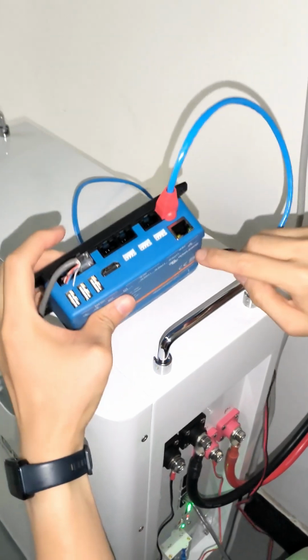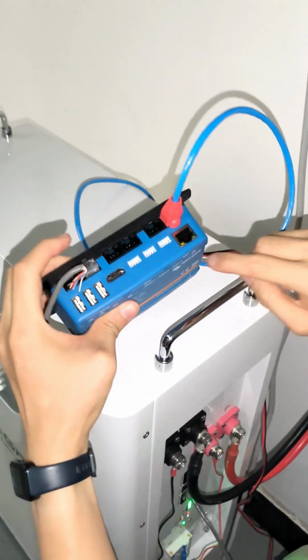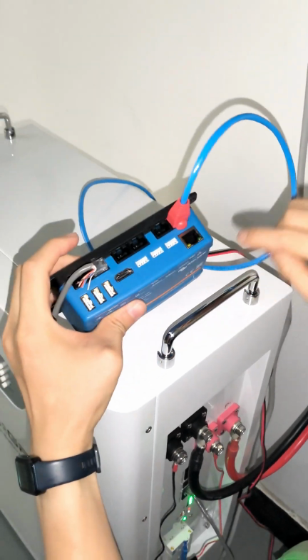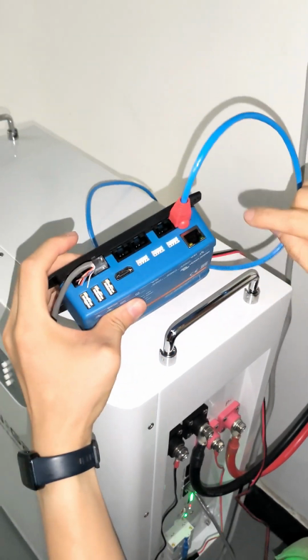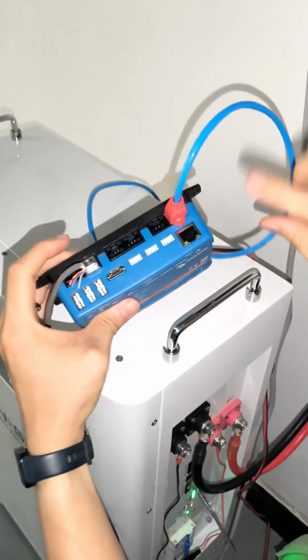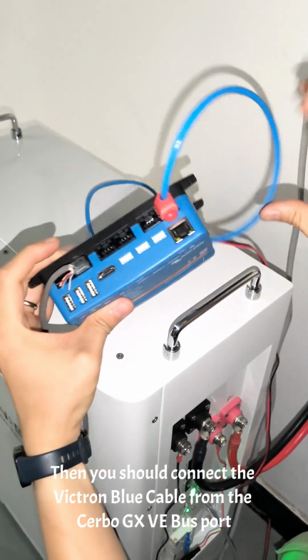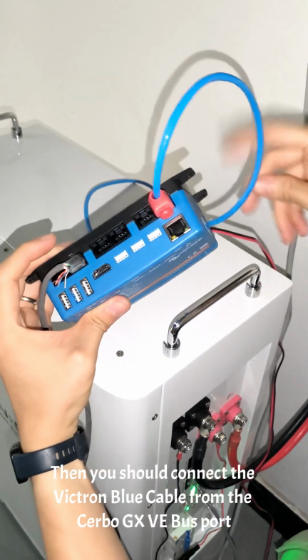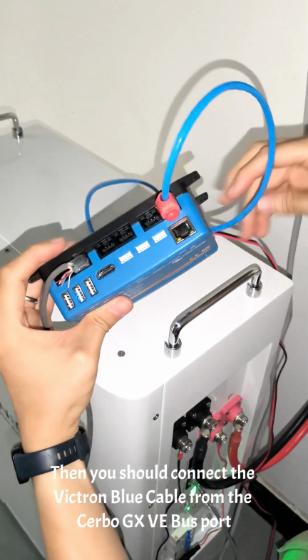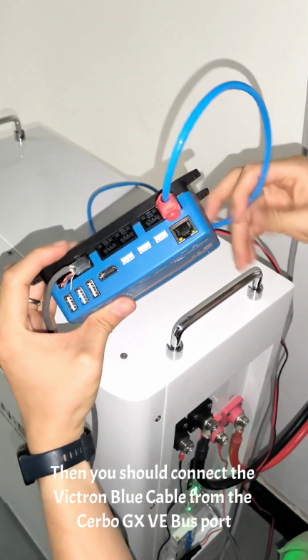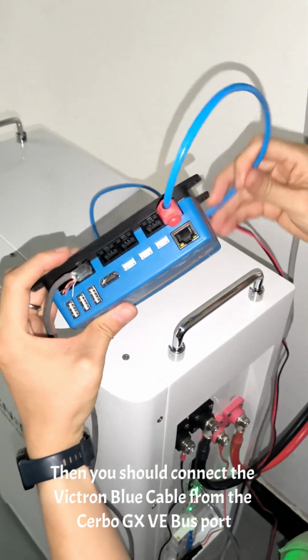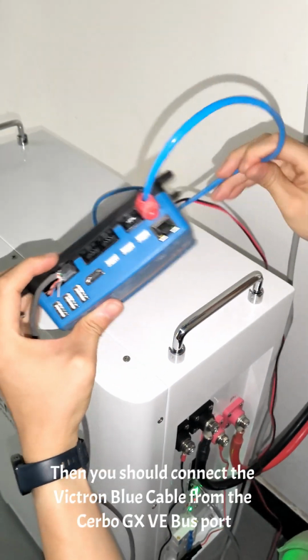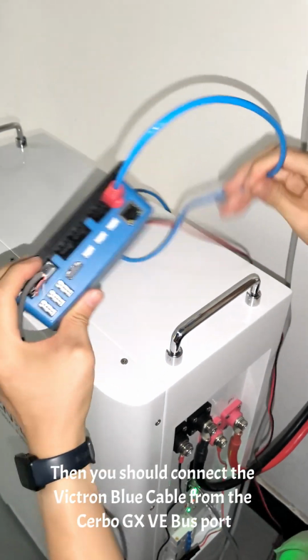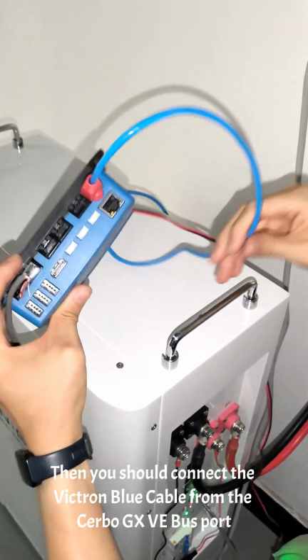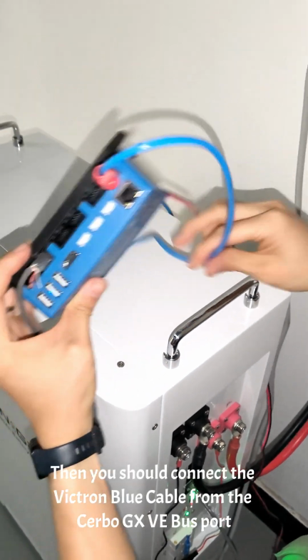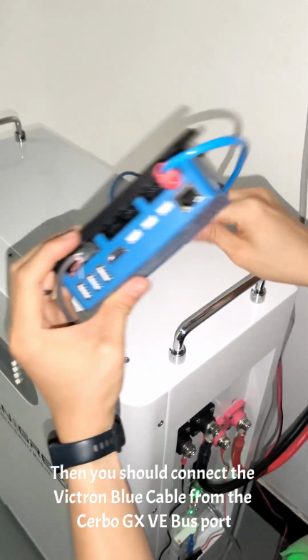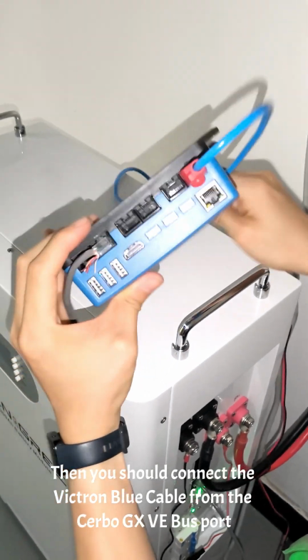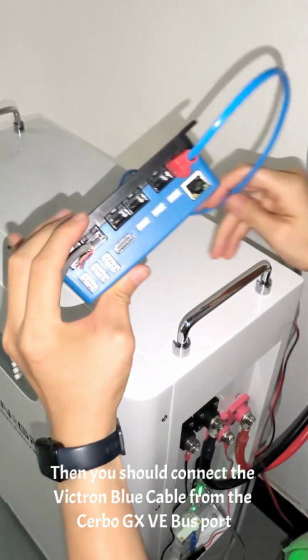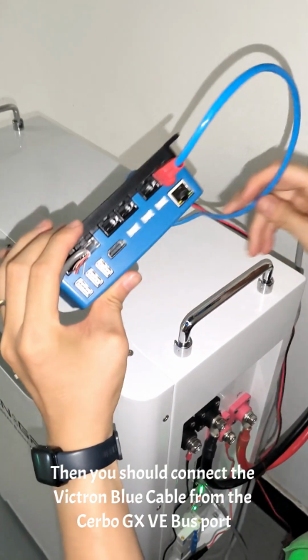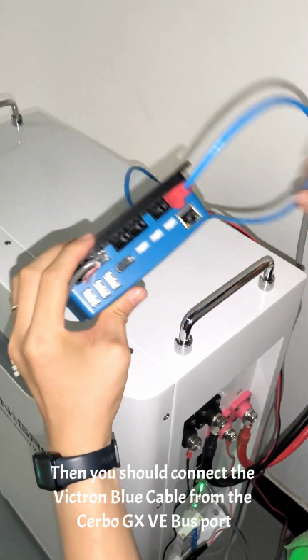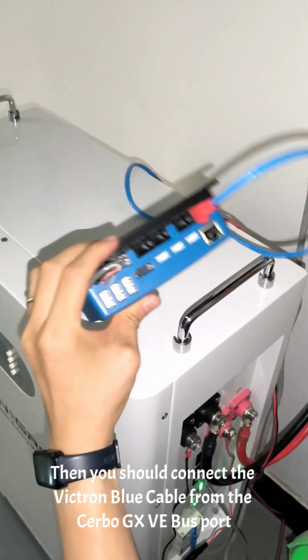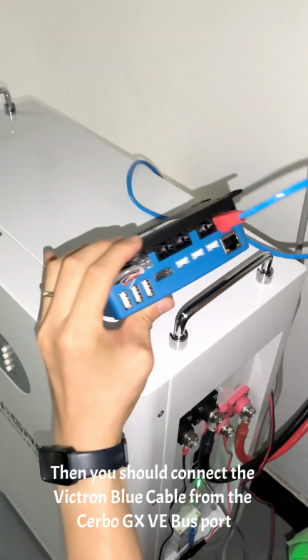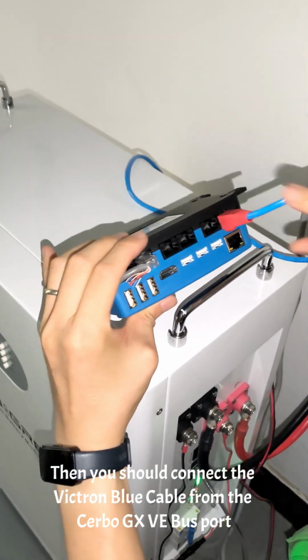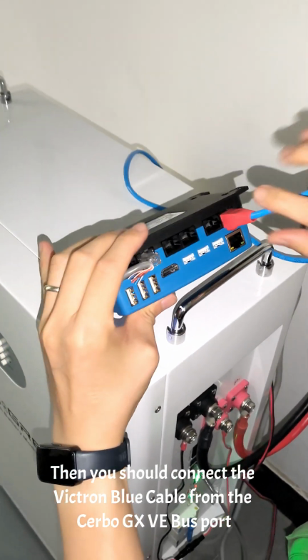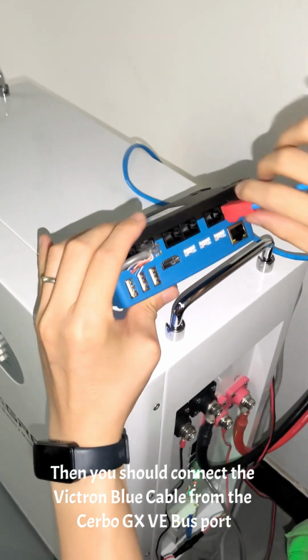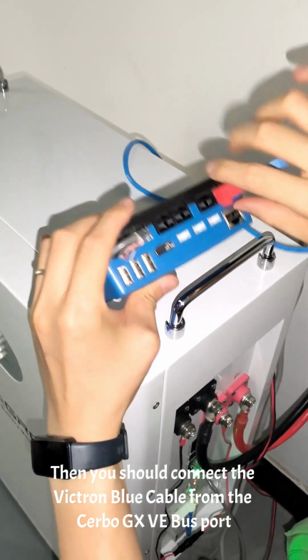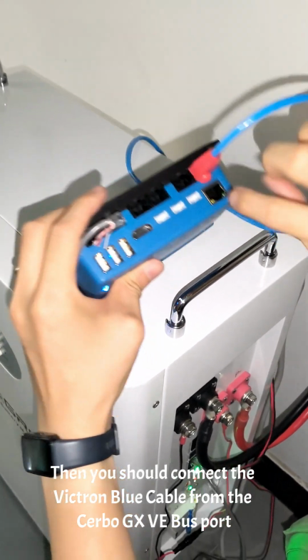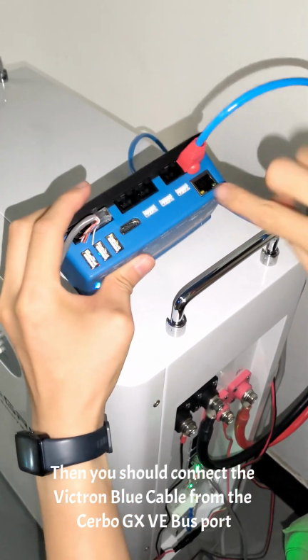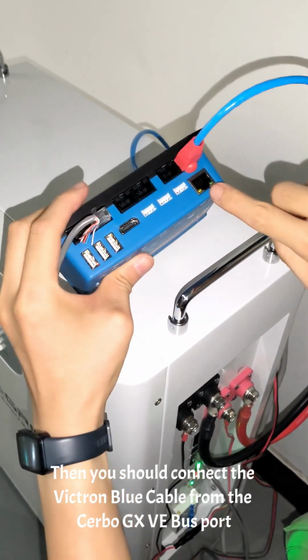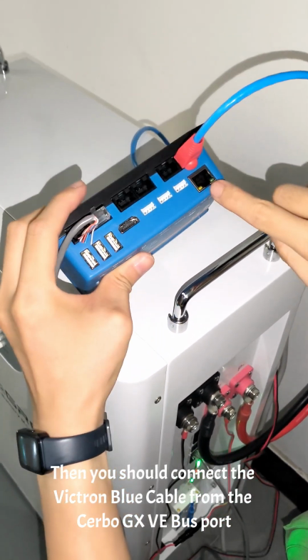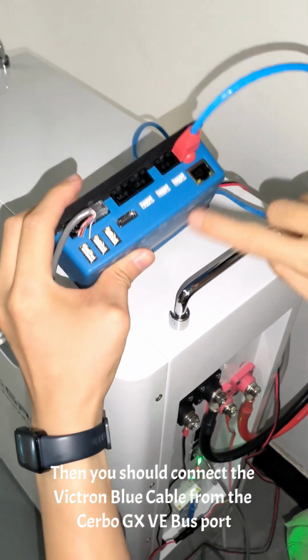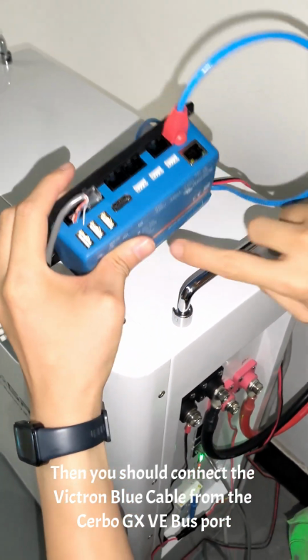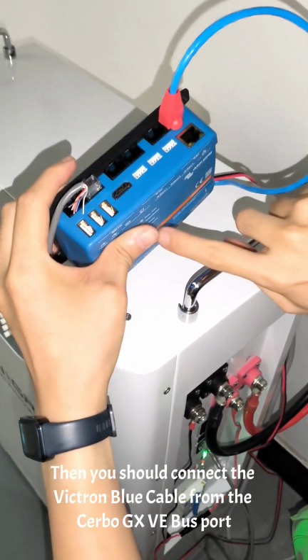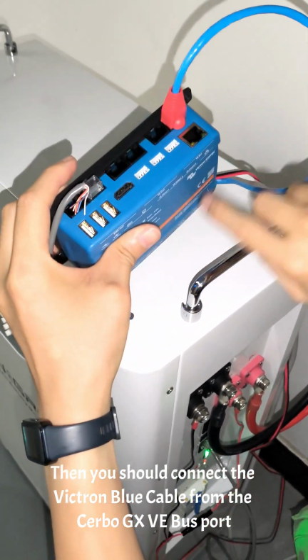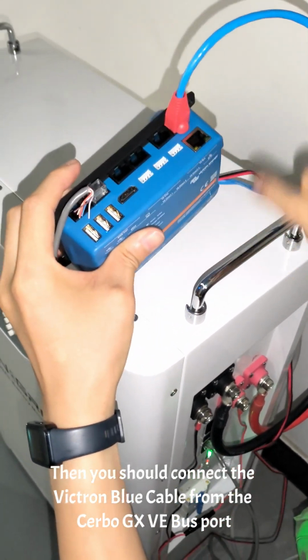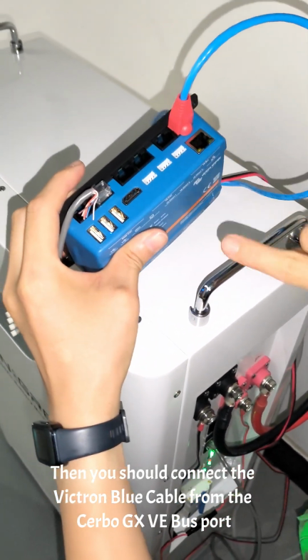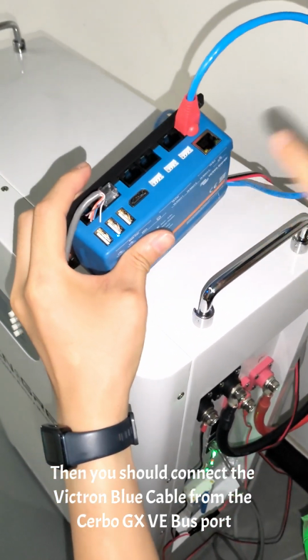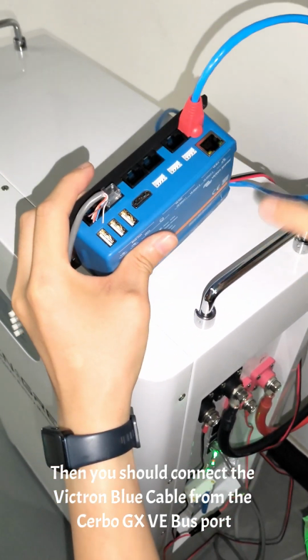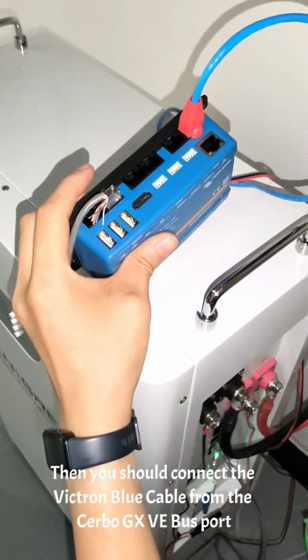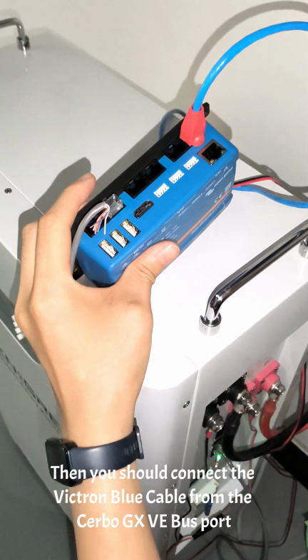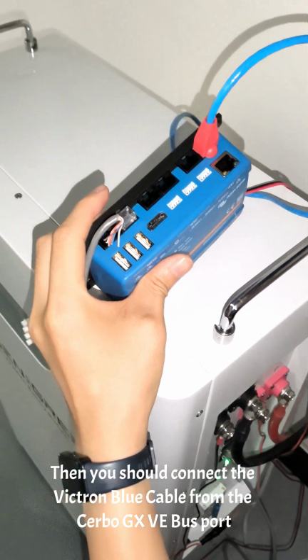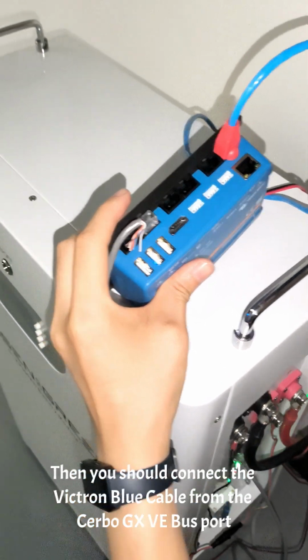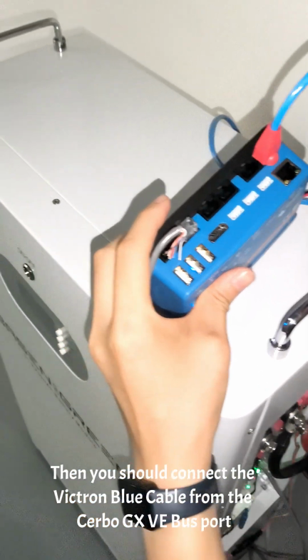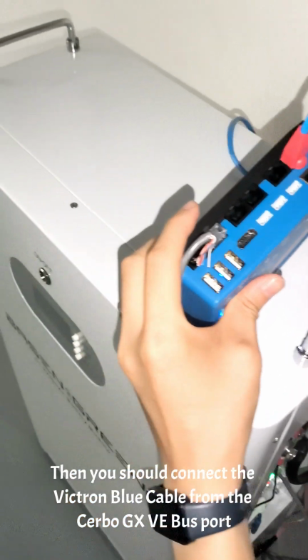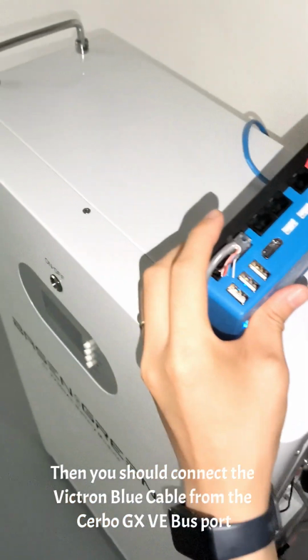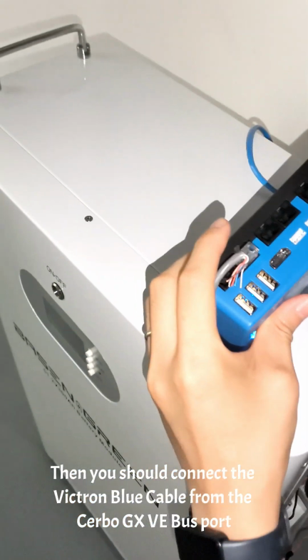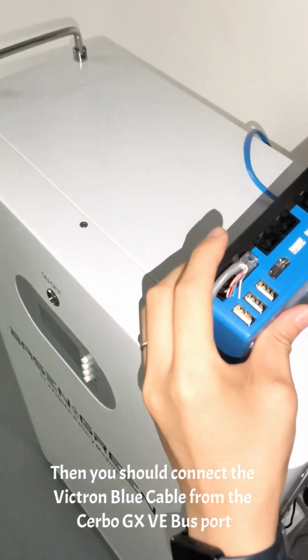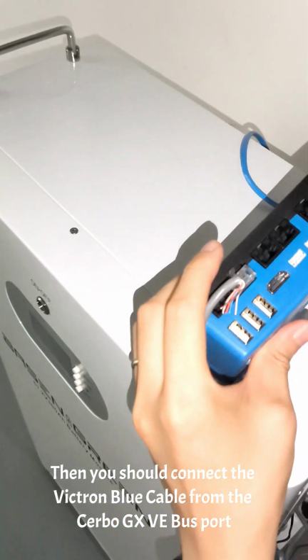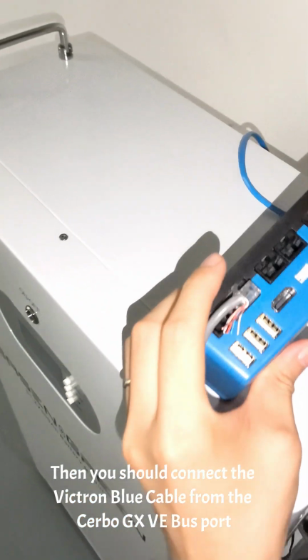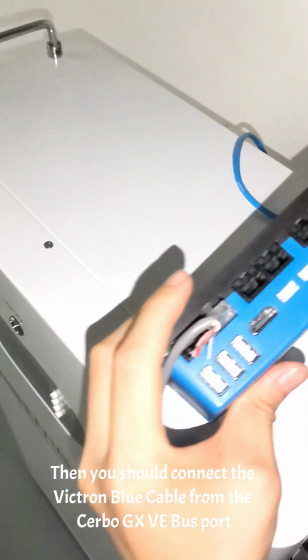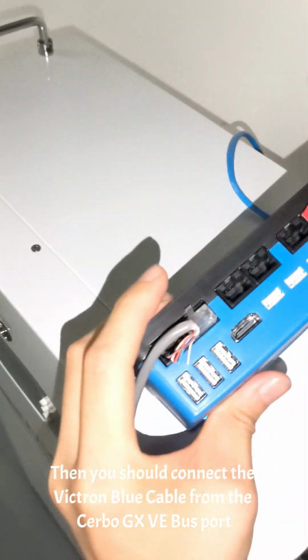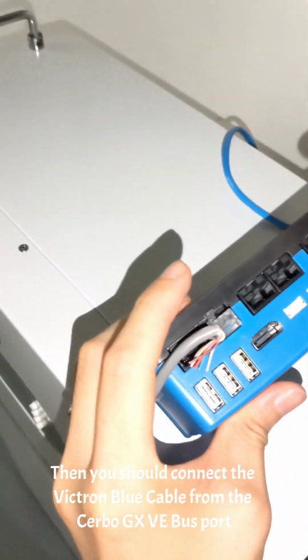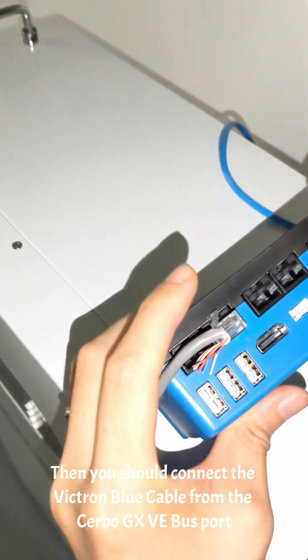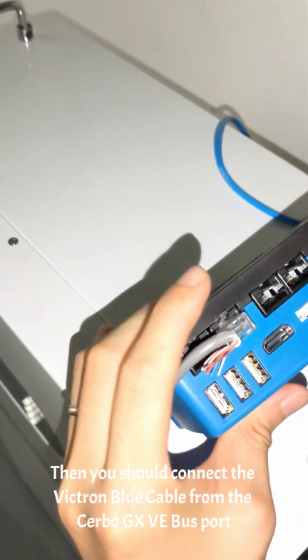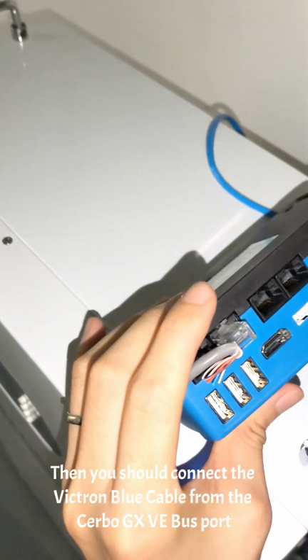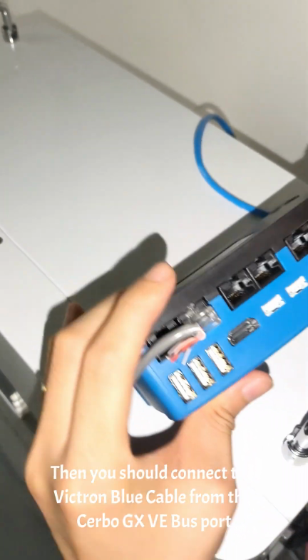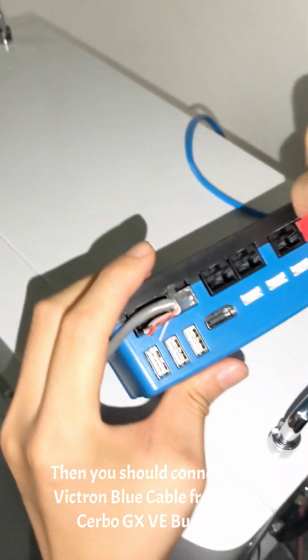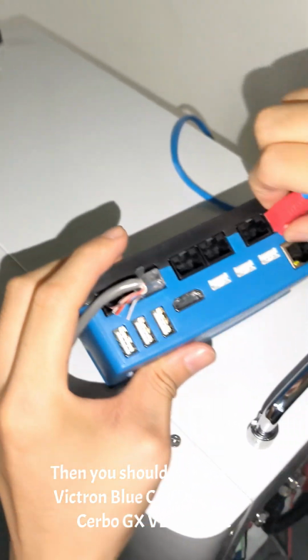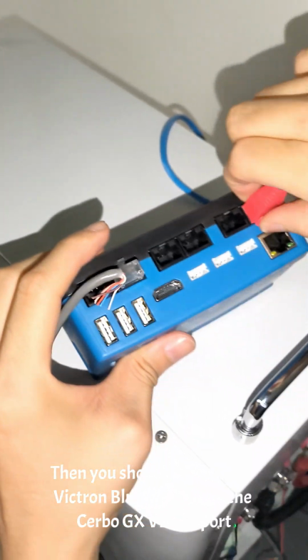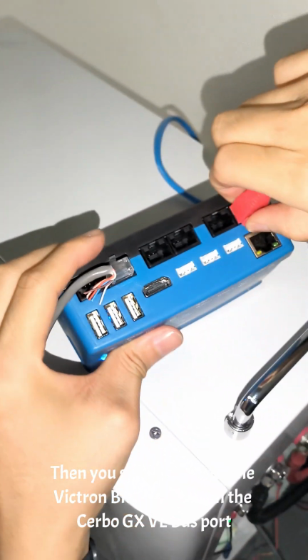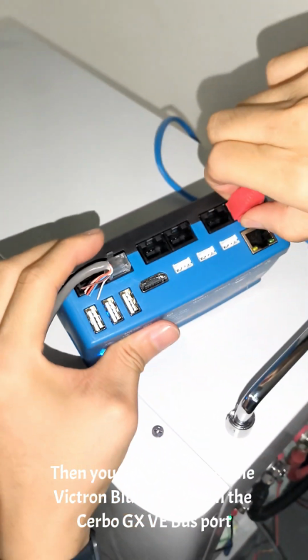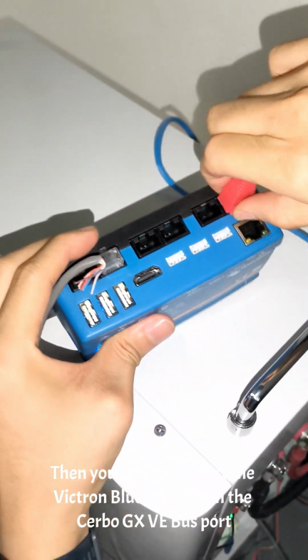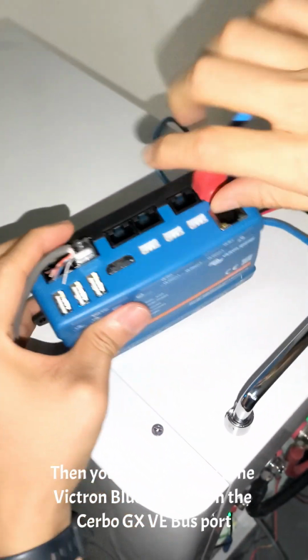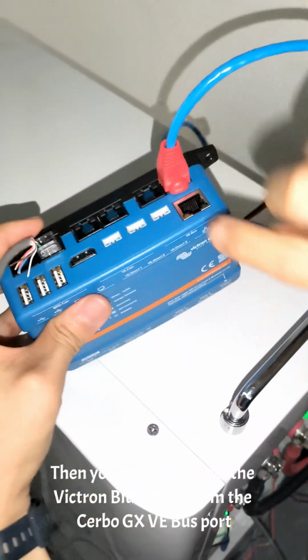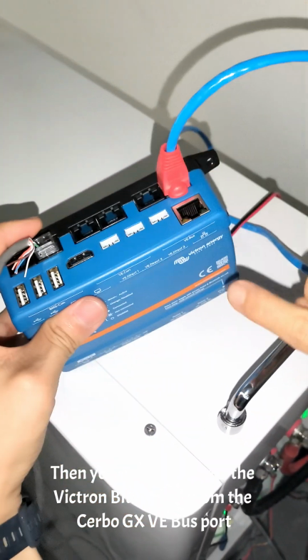Then you should connect the Victron blue cable from the Cerbo GX VE.Bus port.